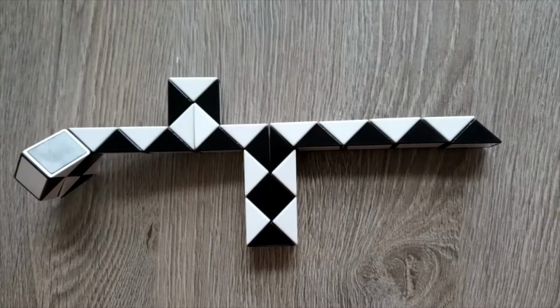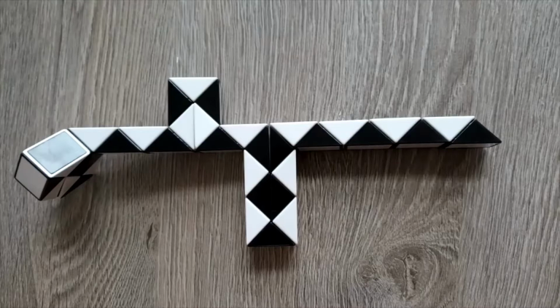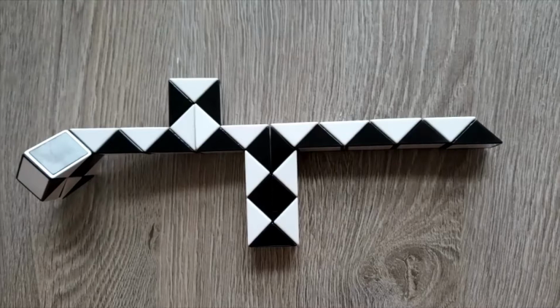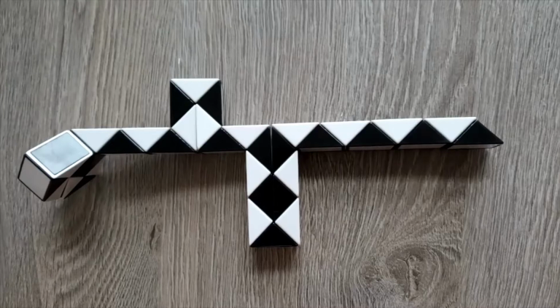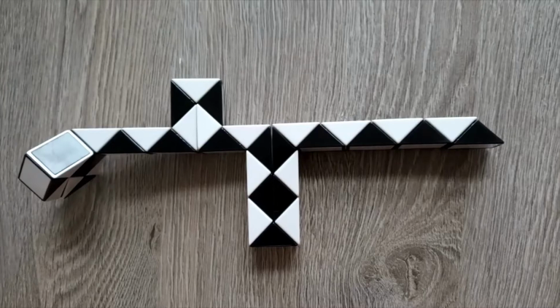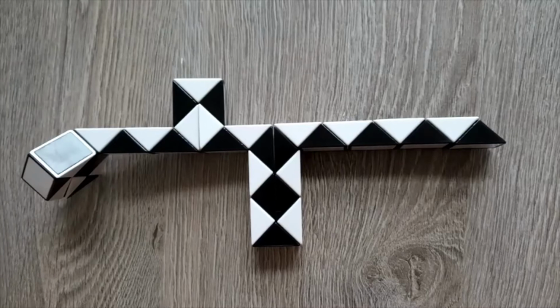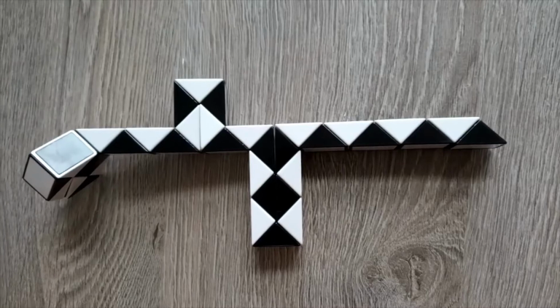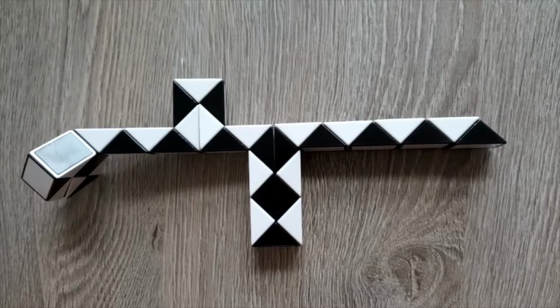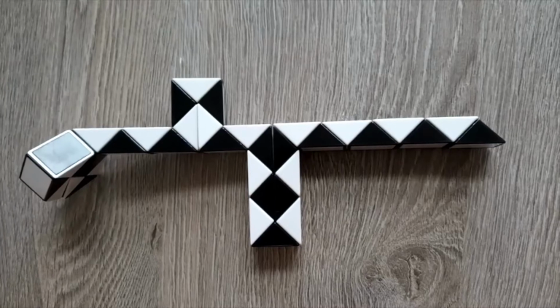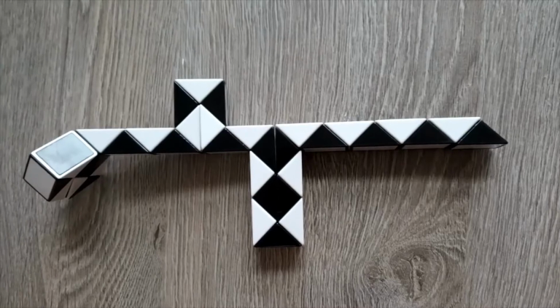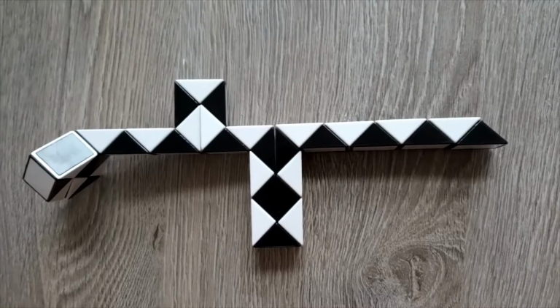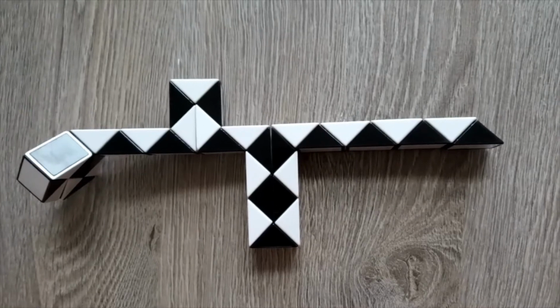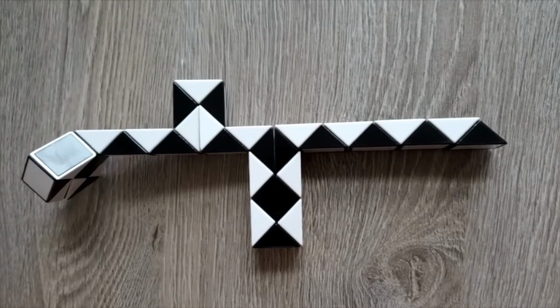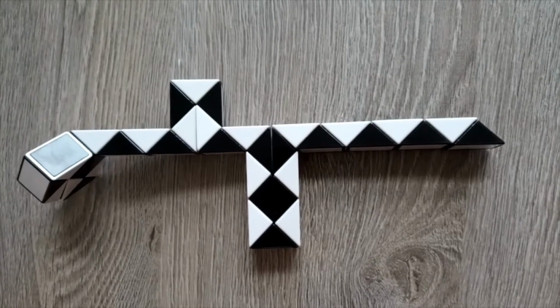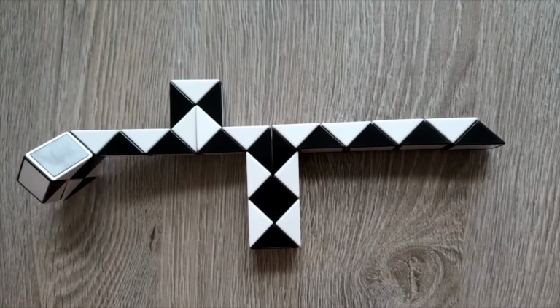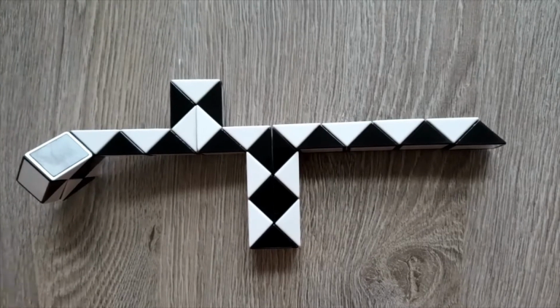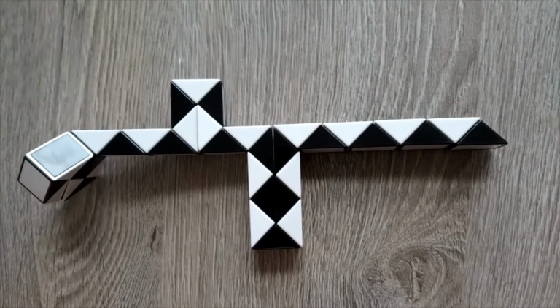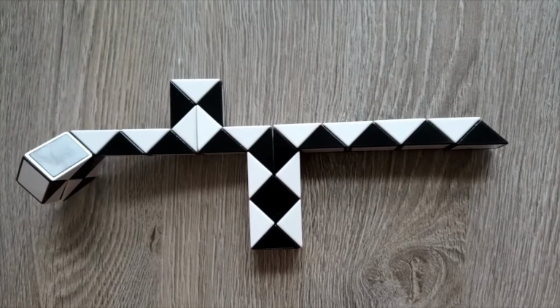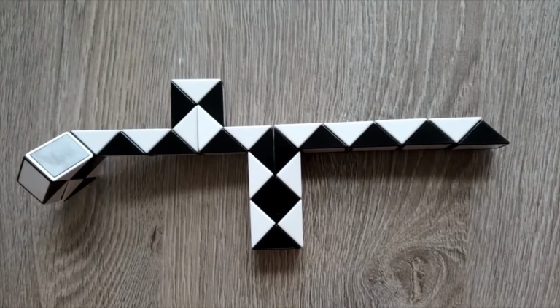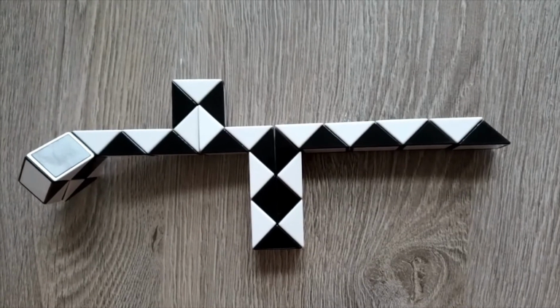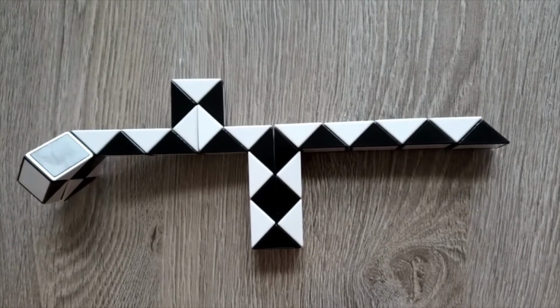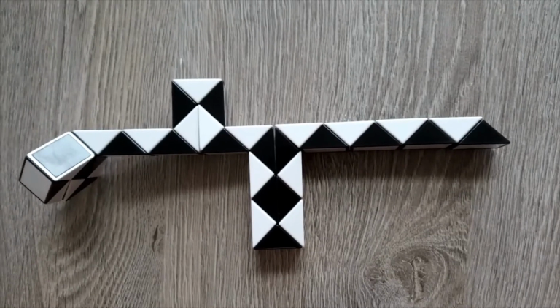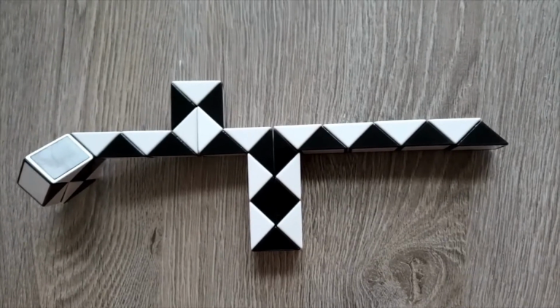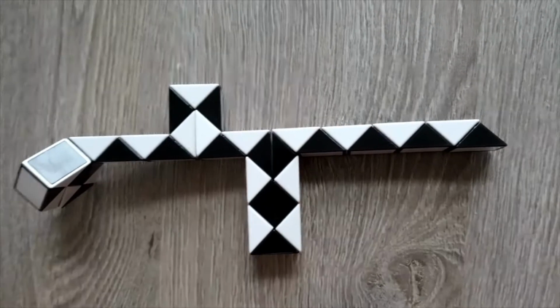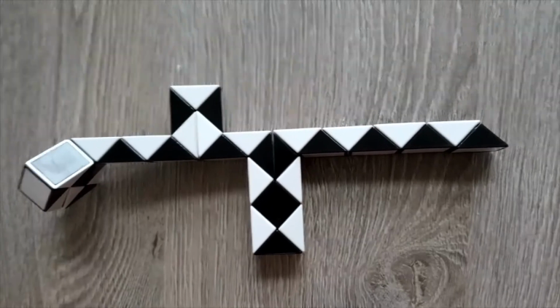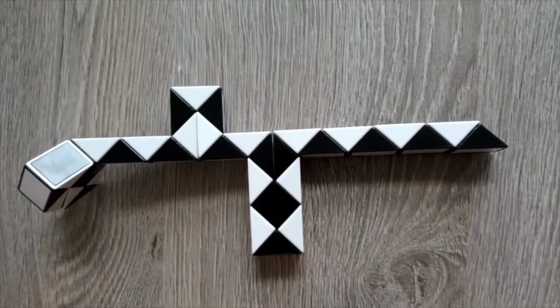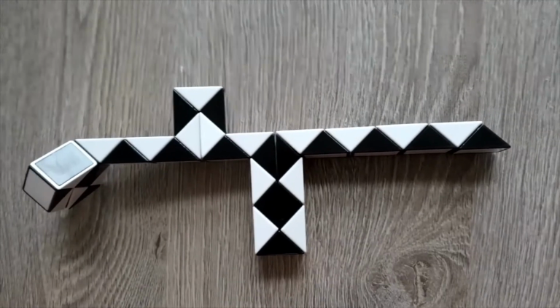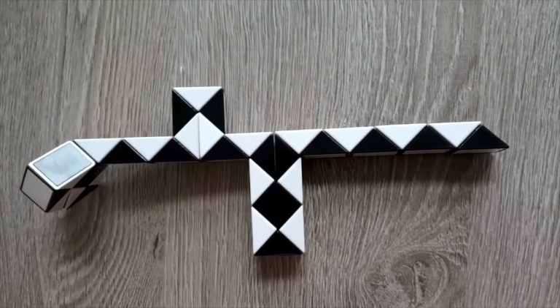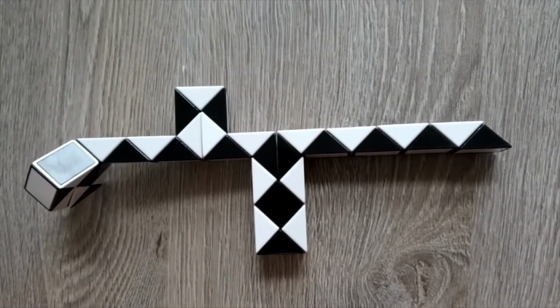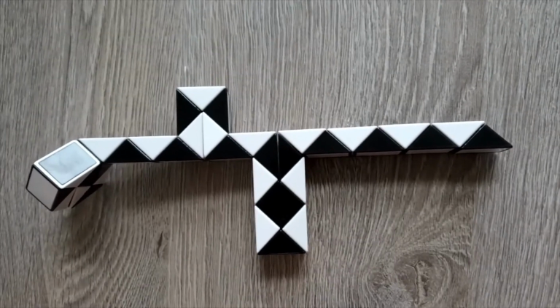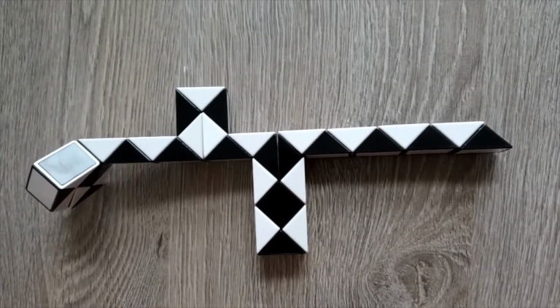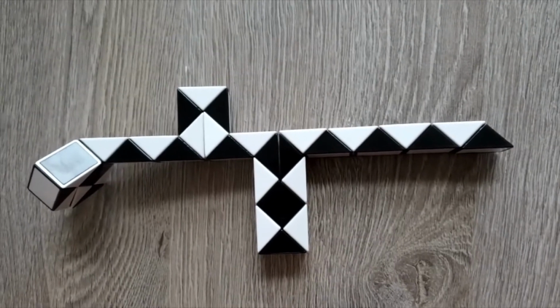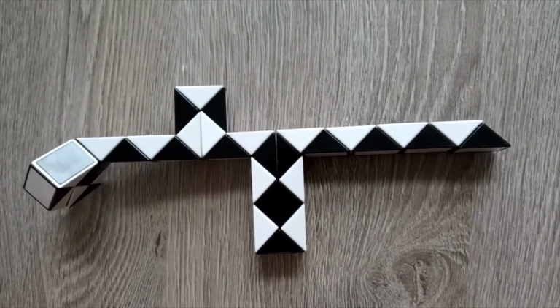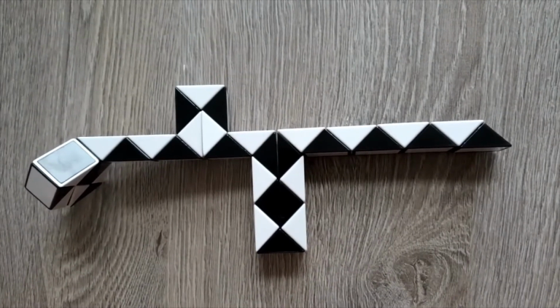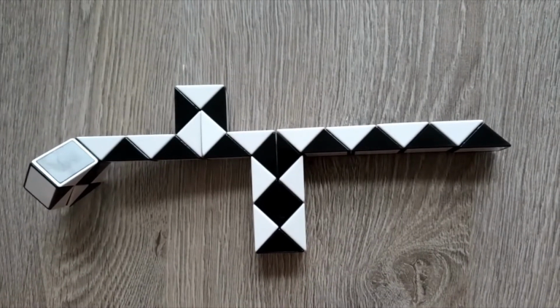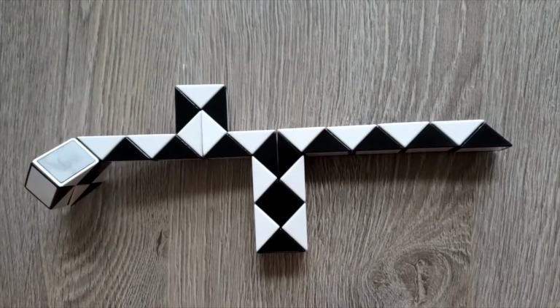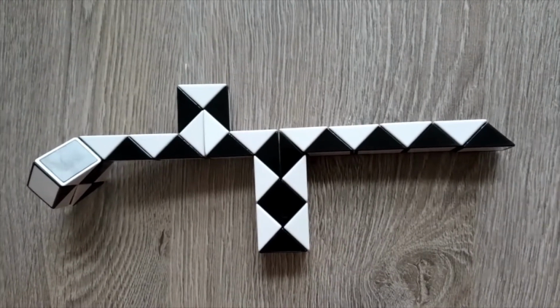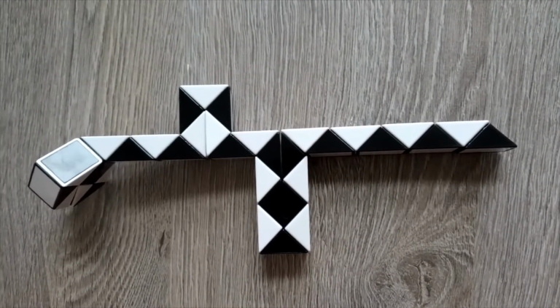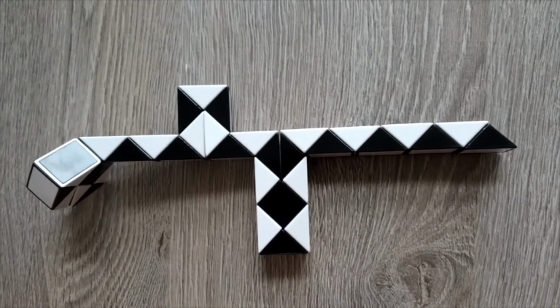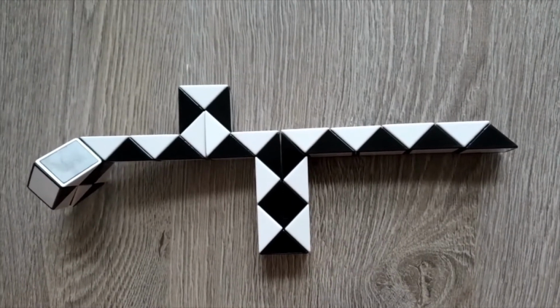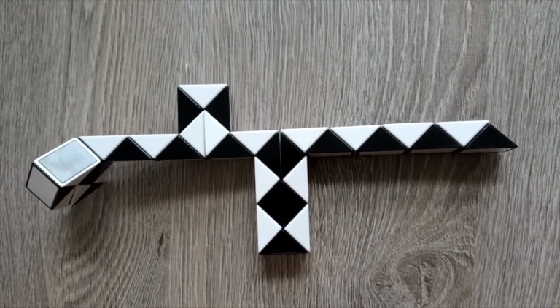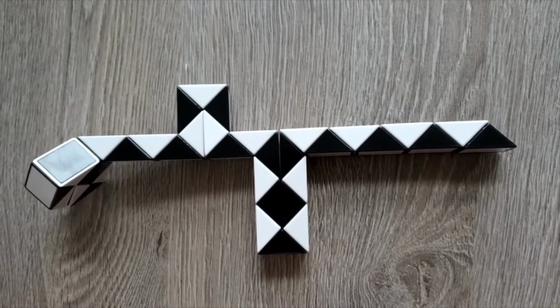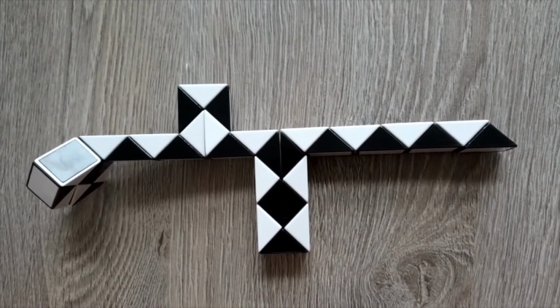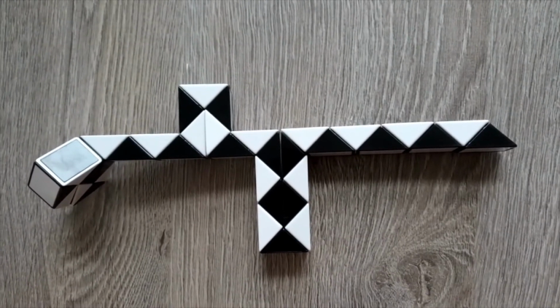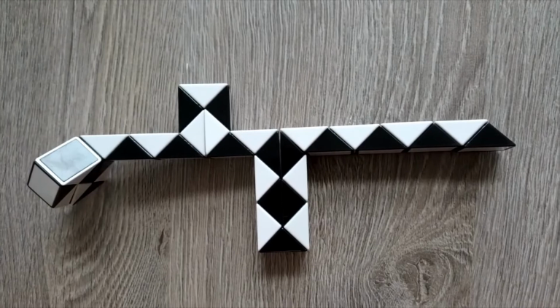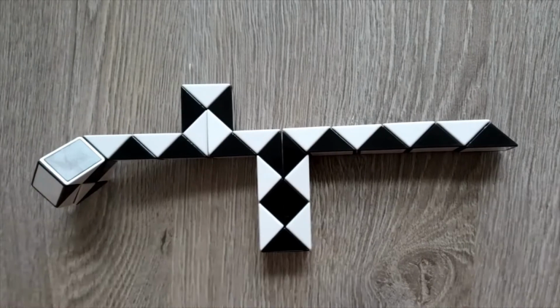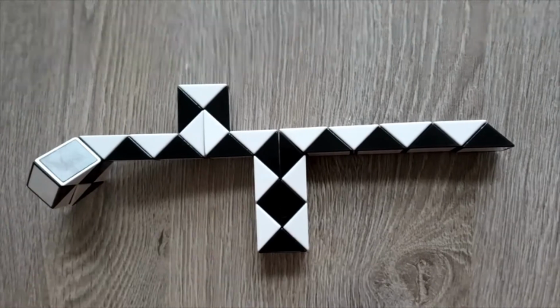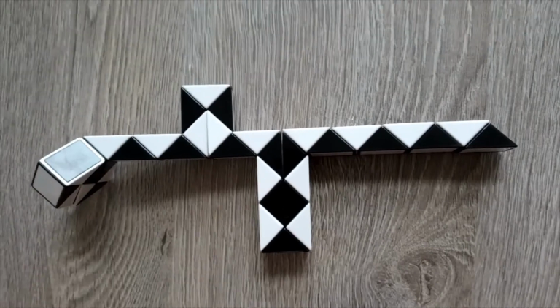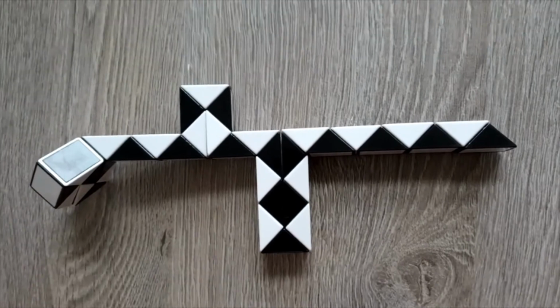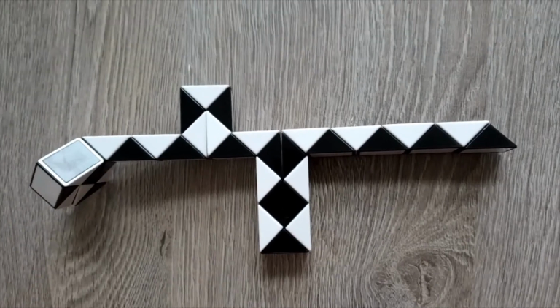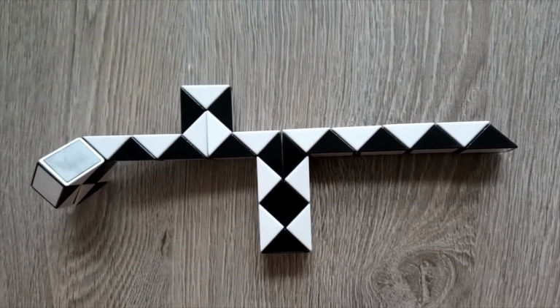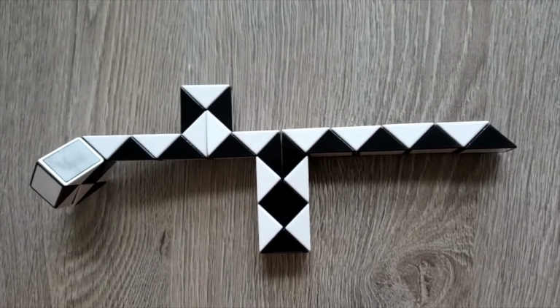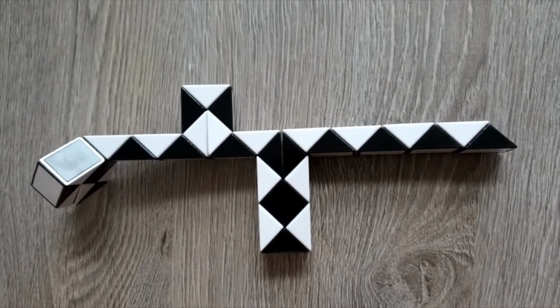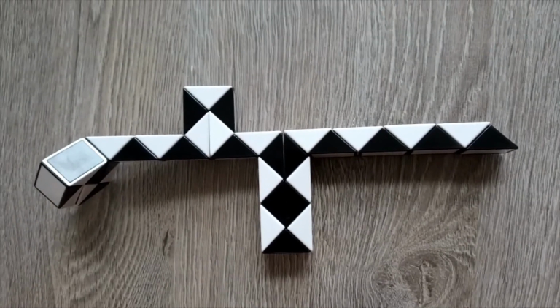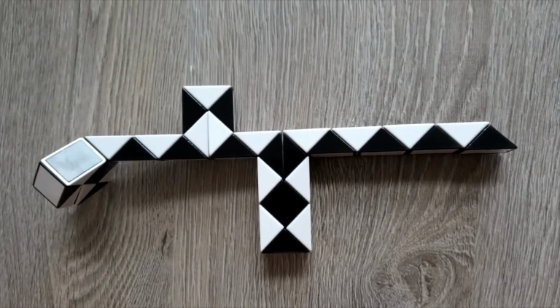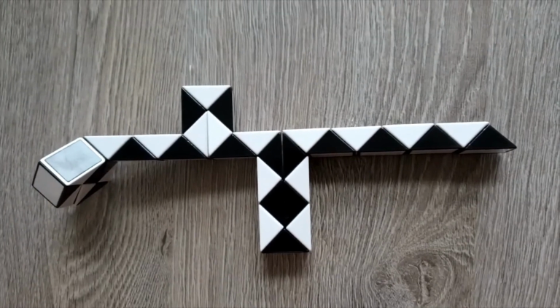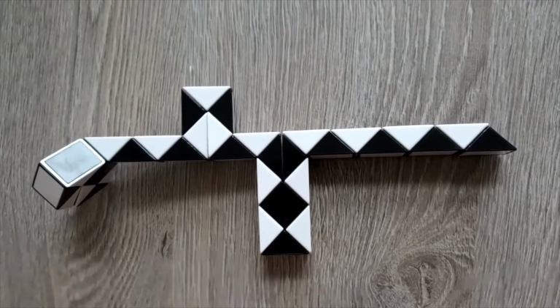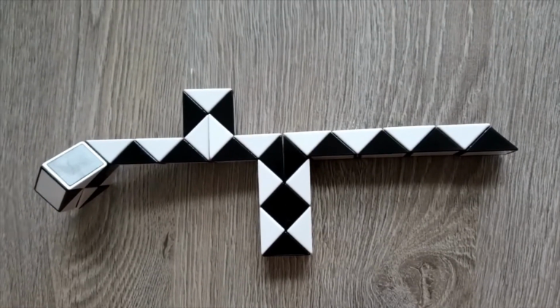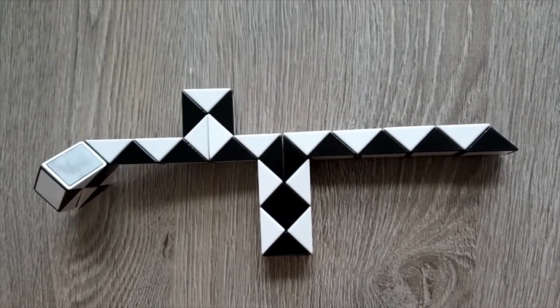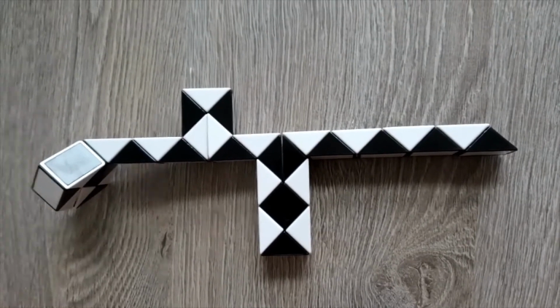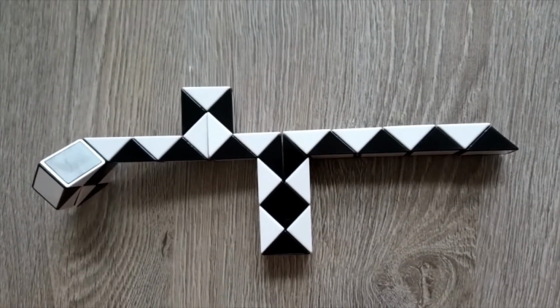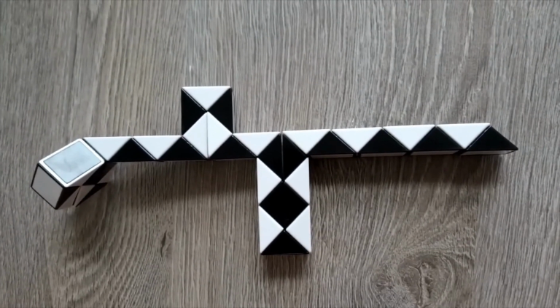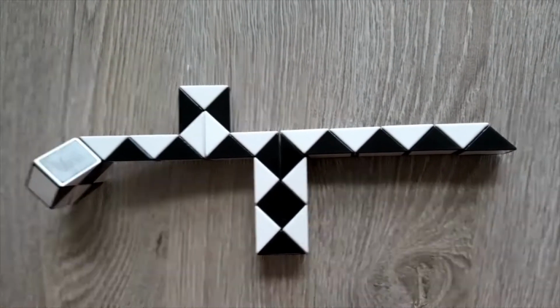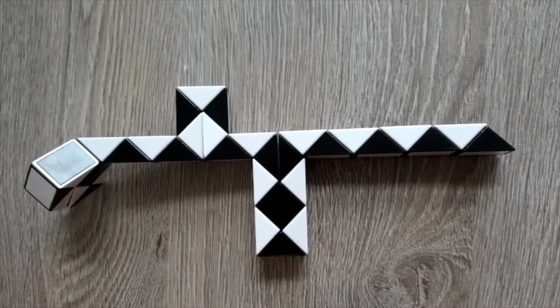Hi guys, hope you're all doing well, and today I'm going to teach you how to make a gun out of the Rubik's Twist 36. Let's get started.